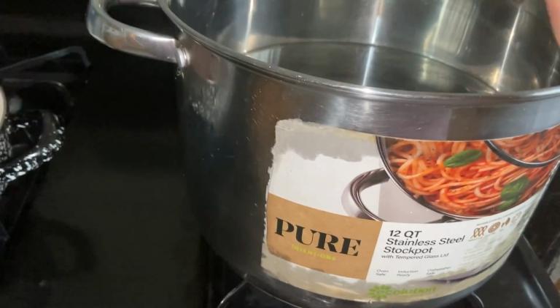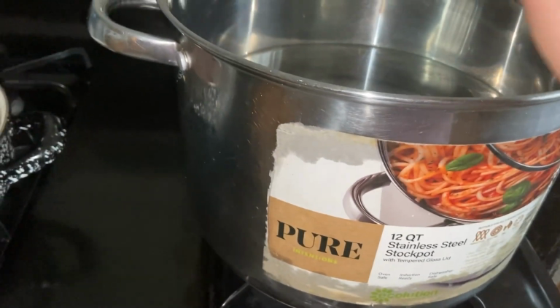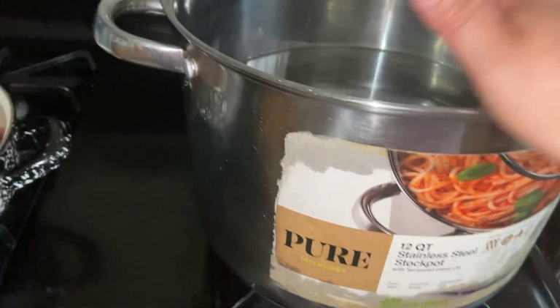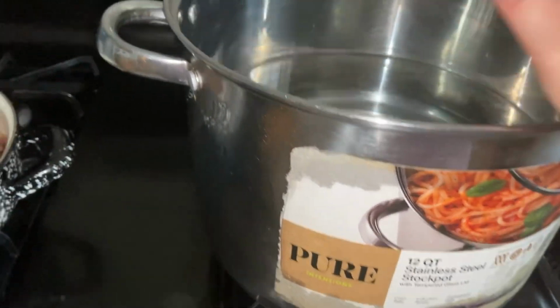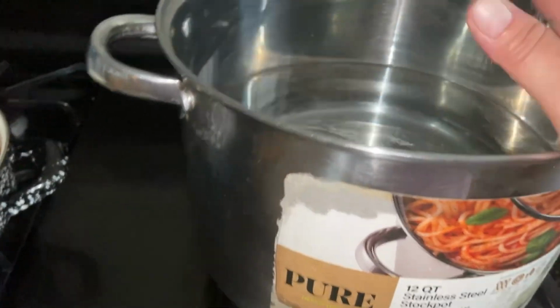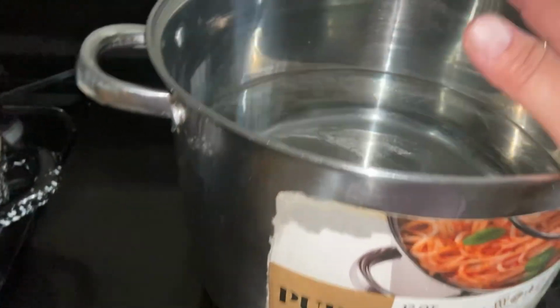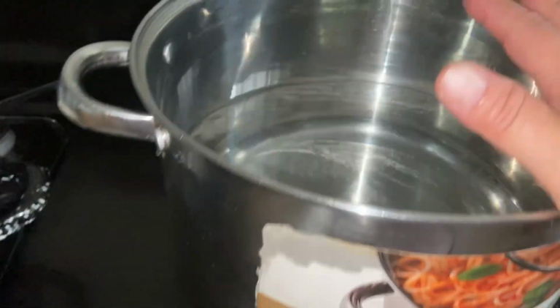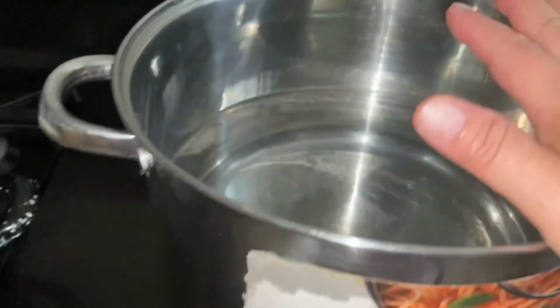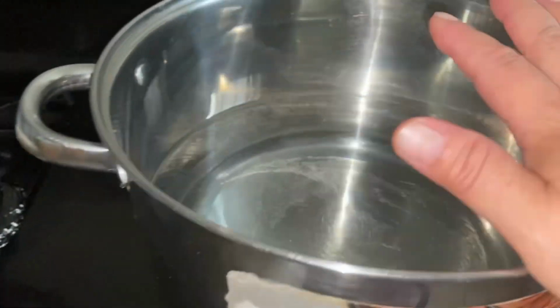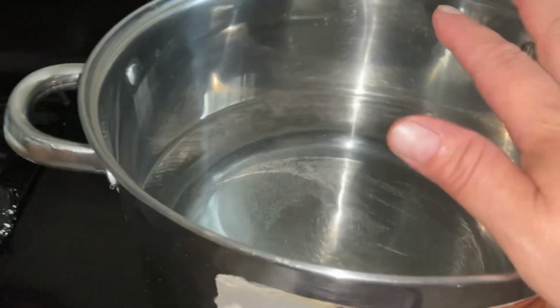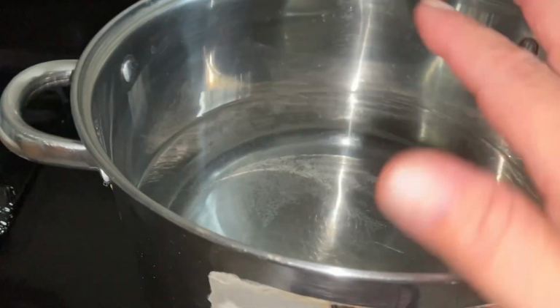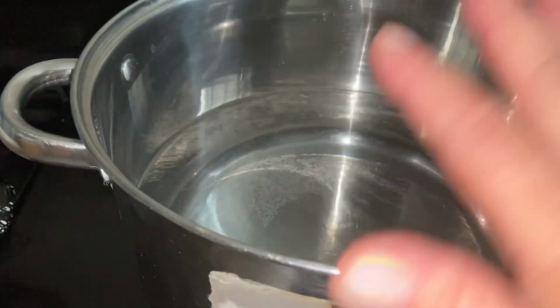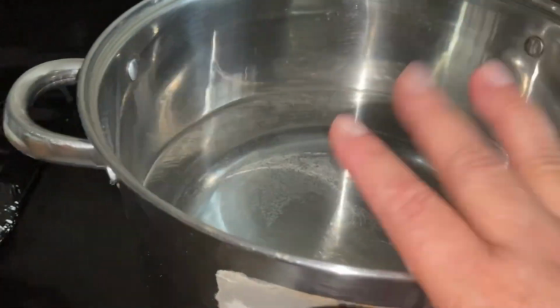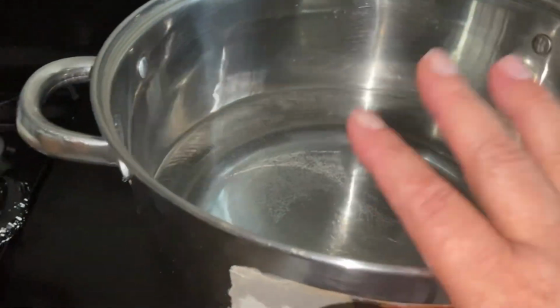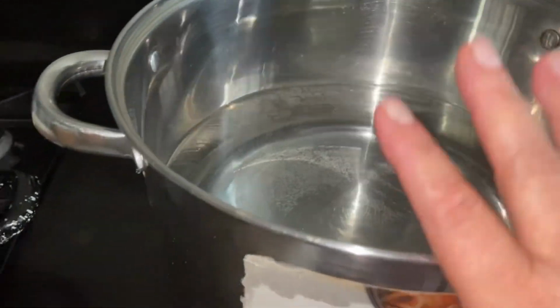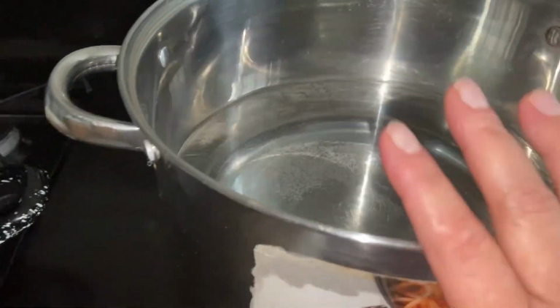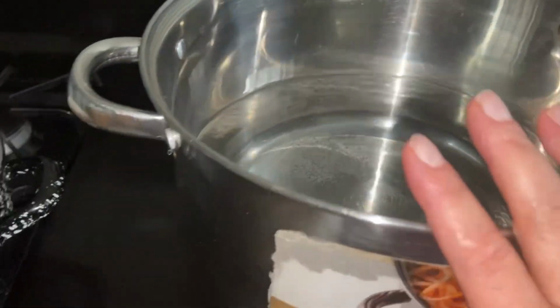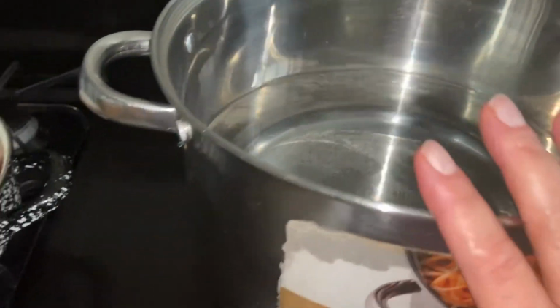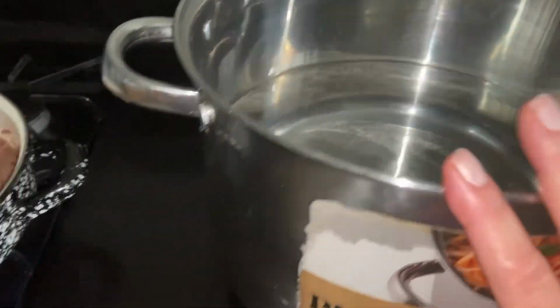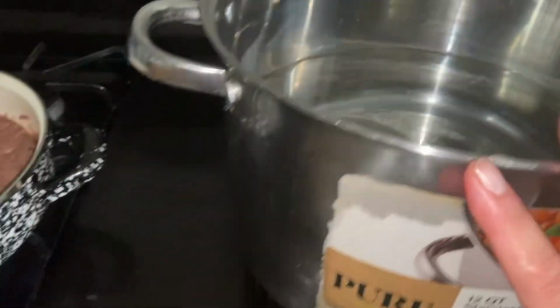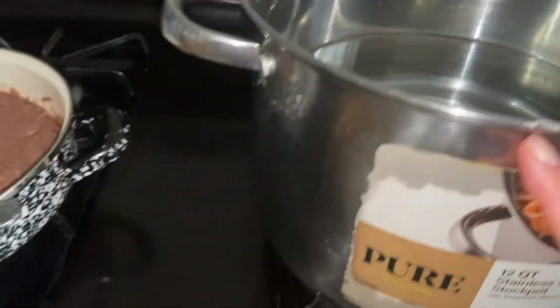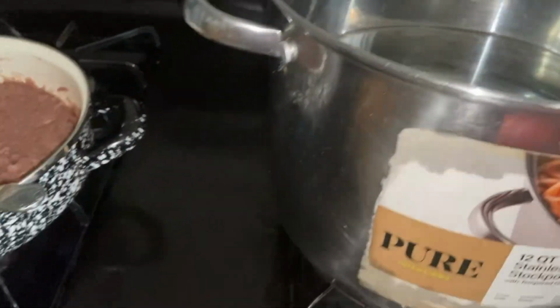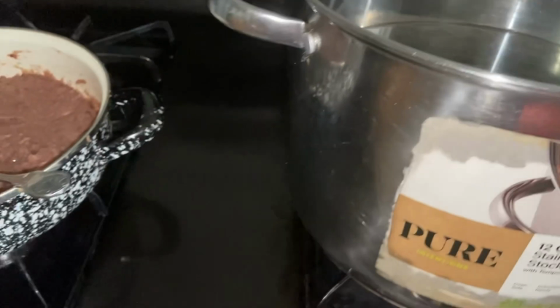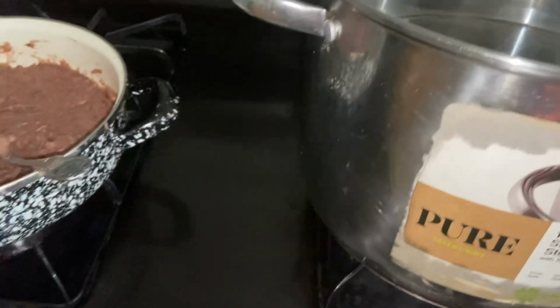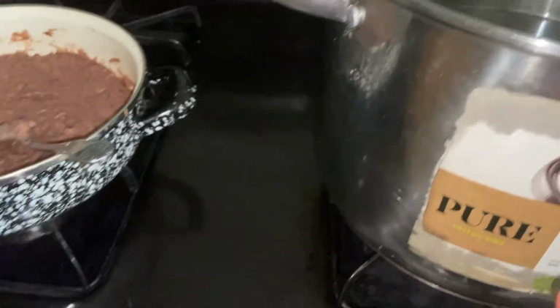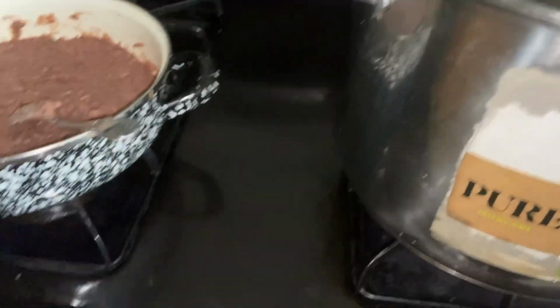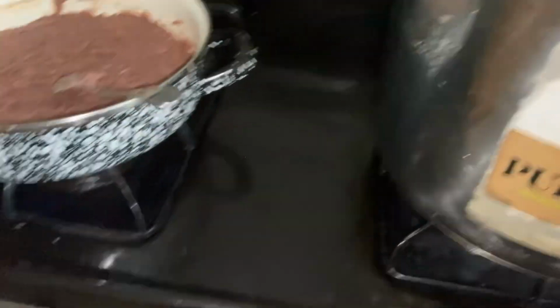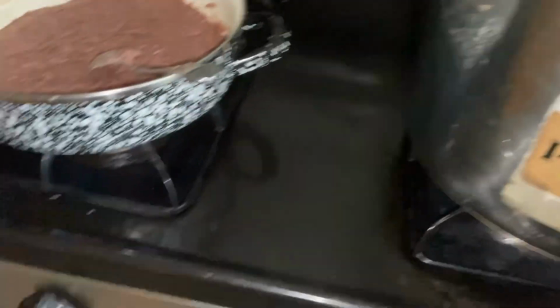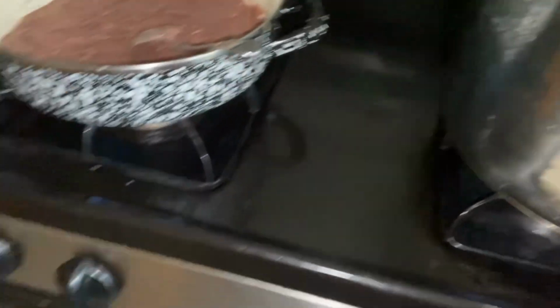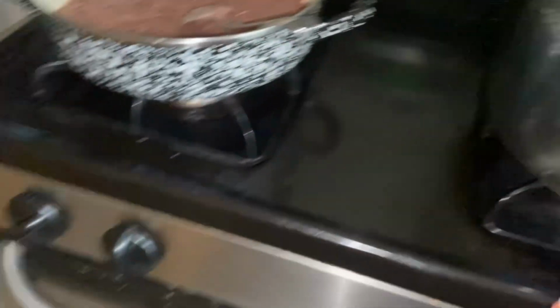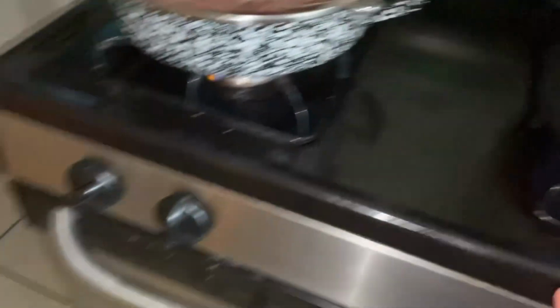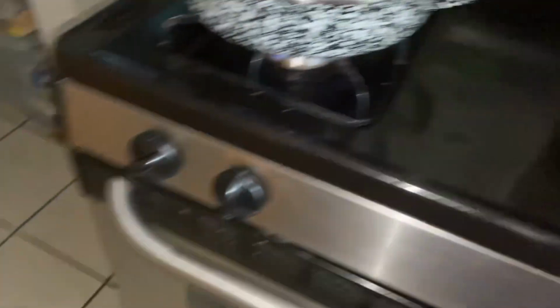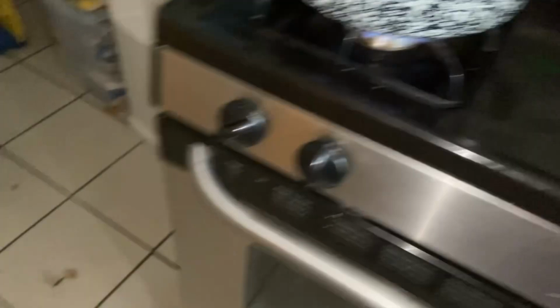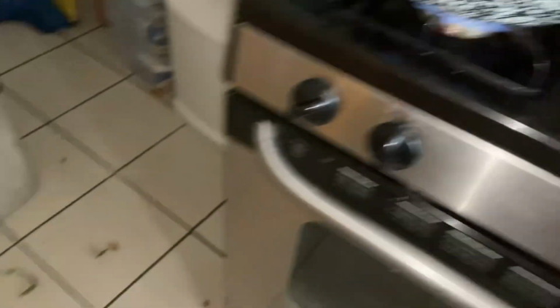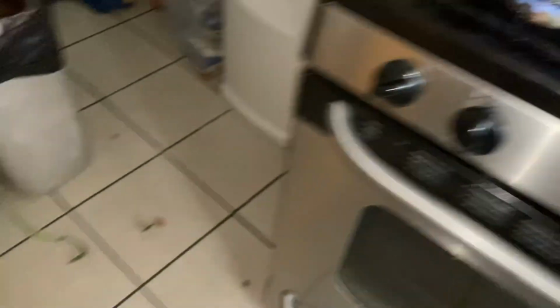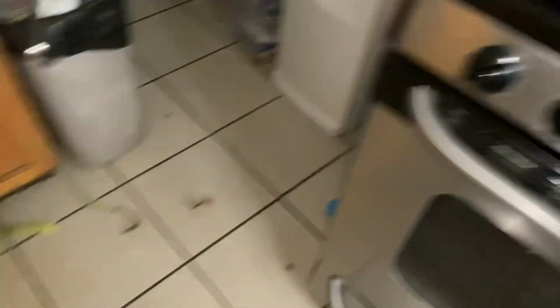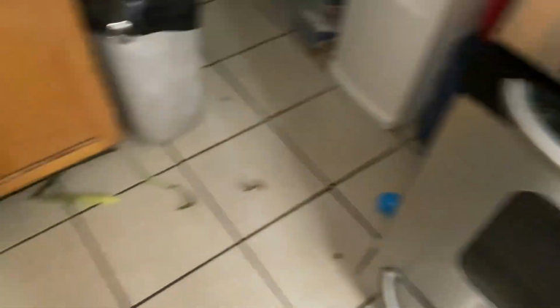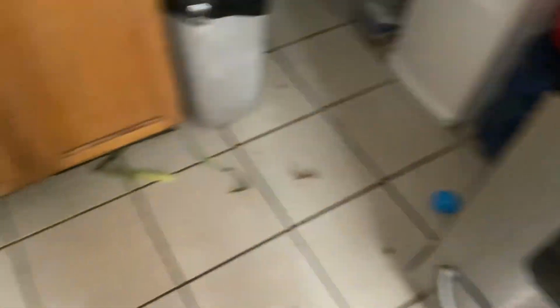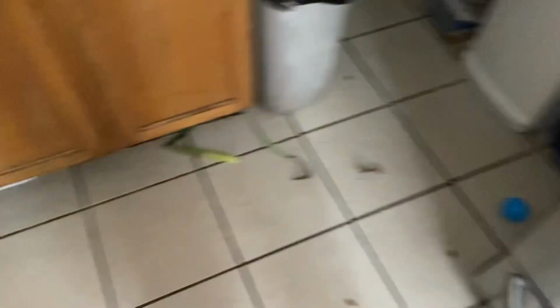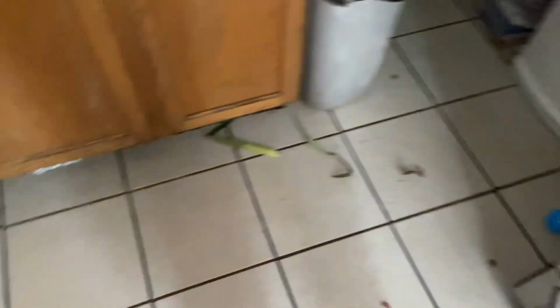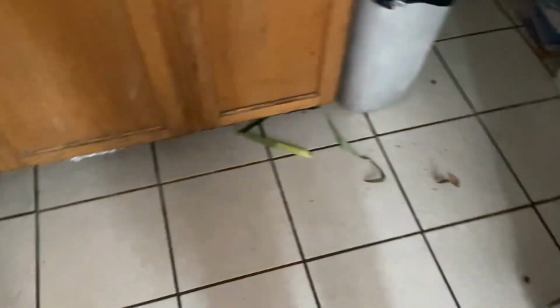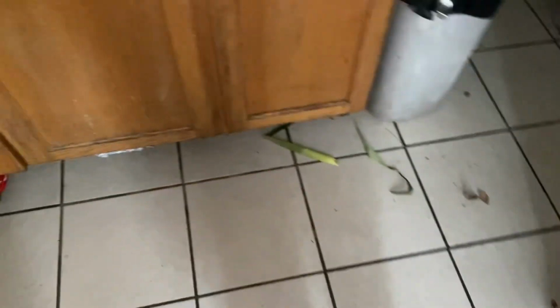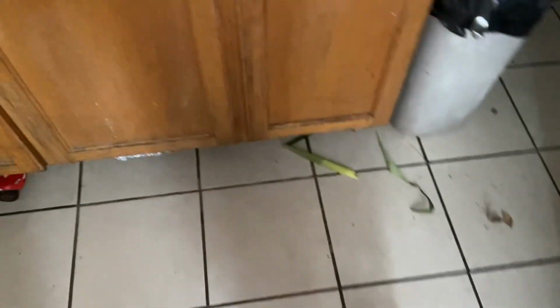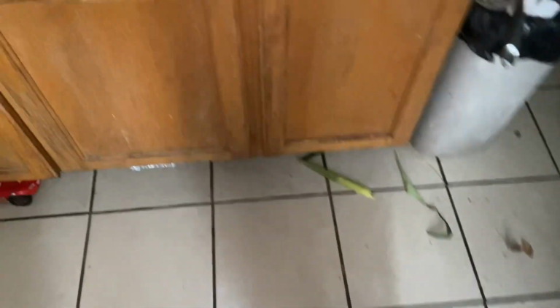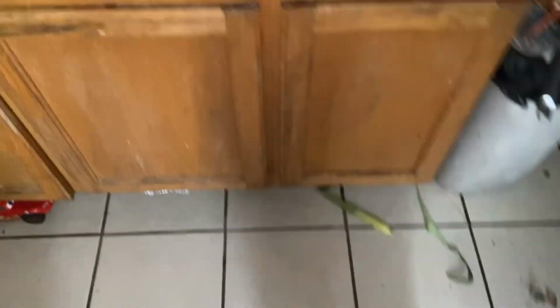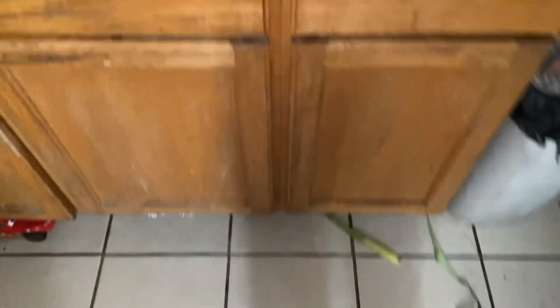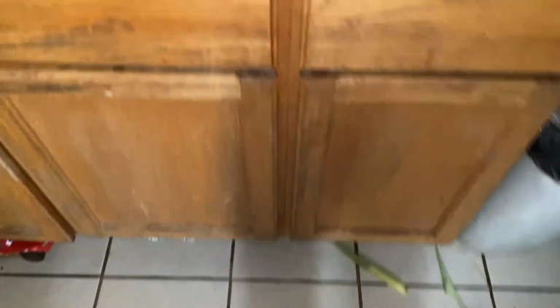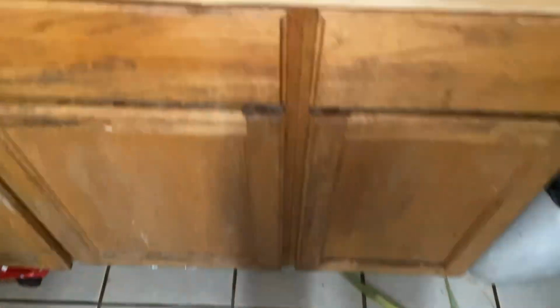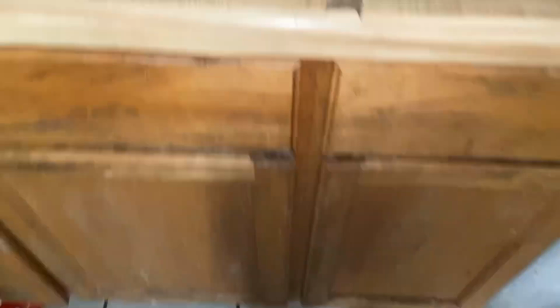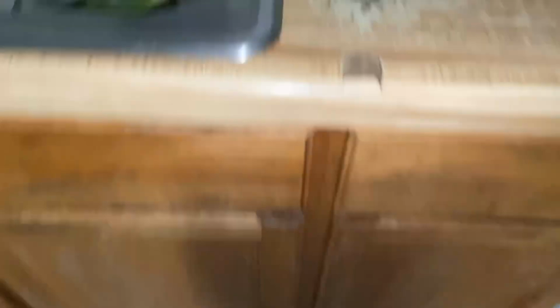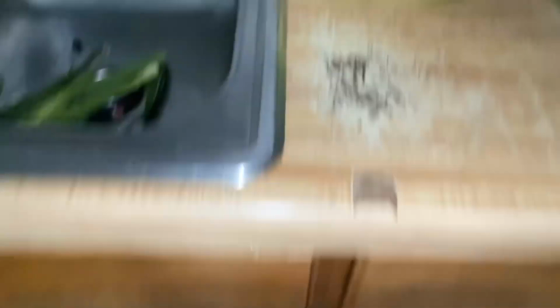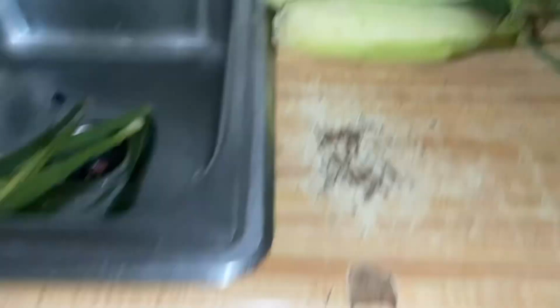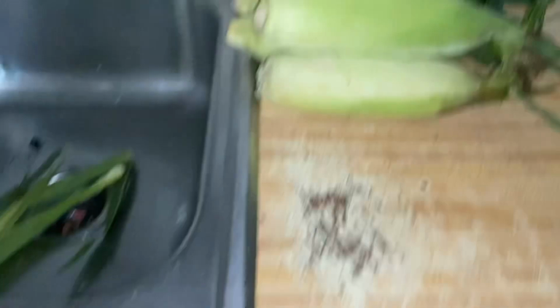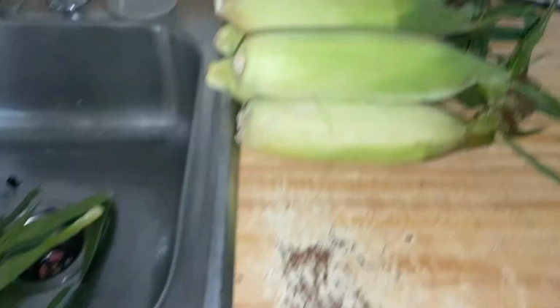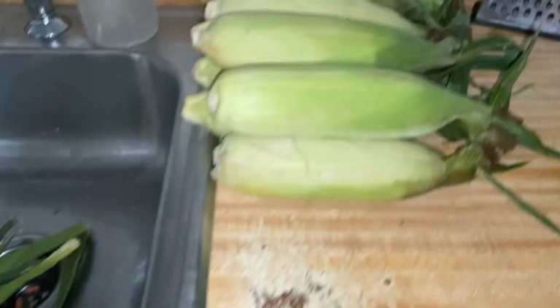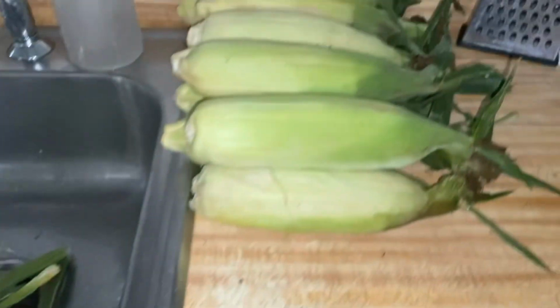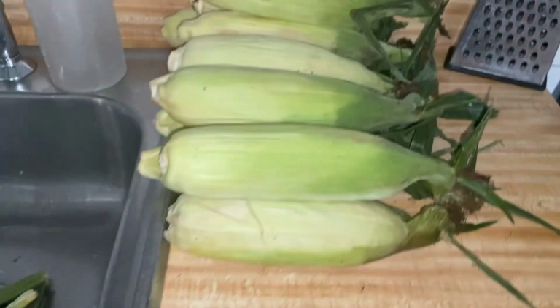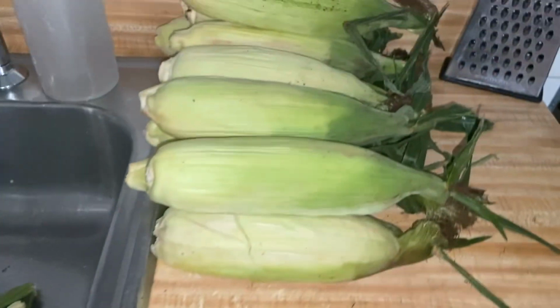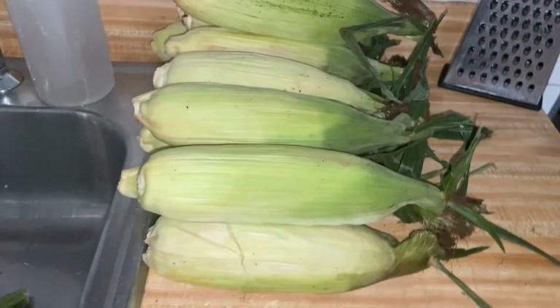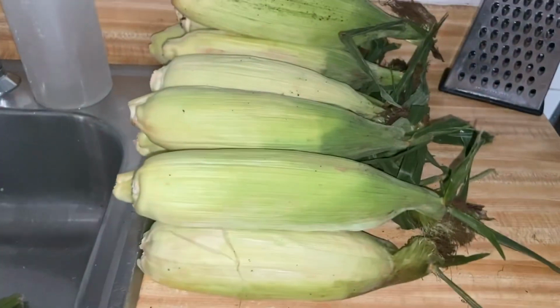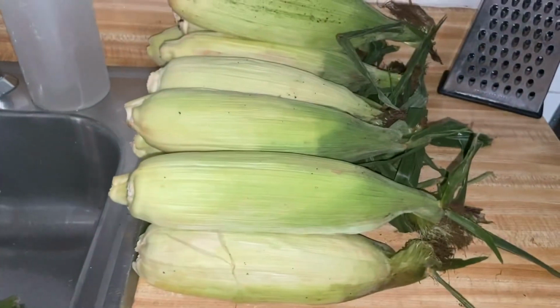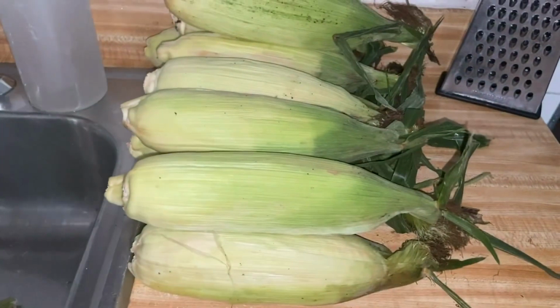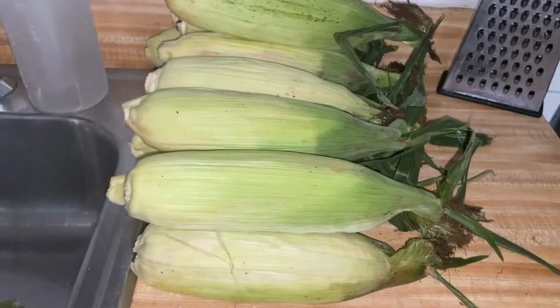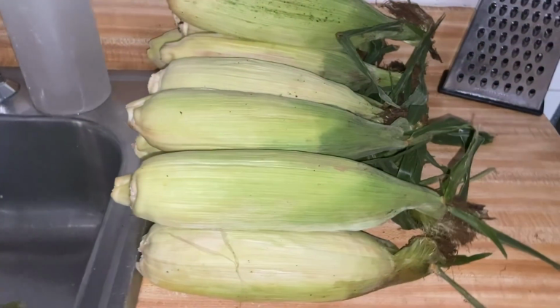Ahorita ya tenemos el agua hirviendo. Vamos a pelar lo que es el elote.